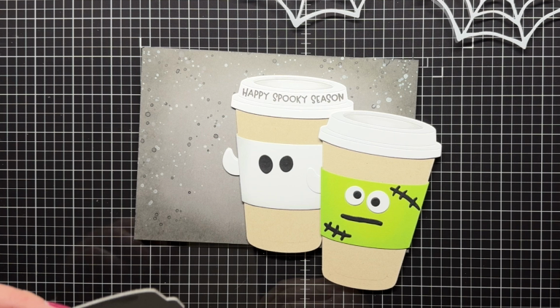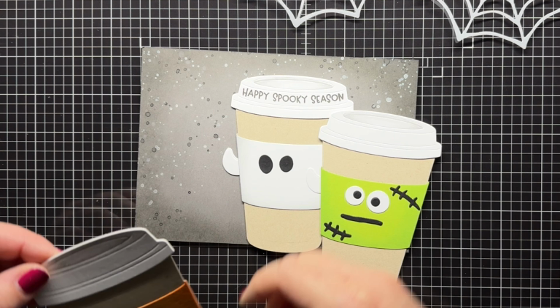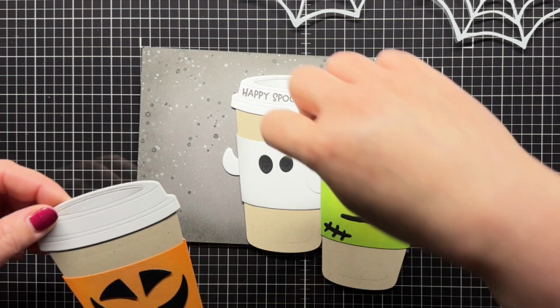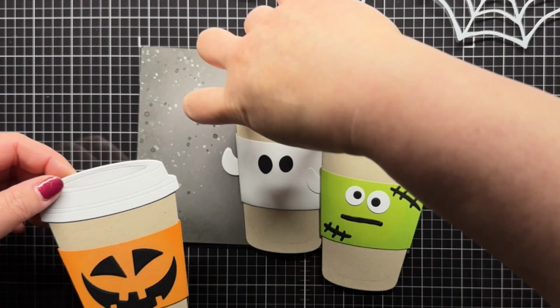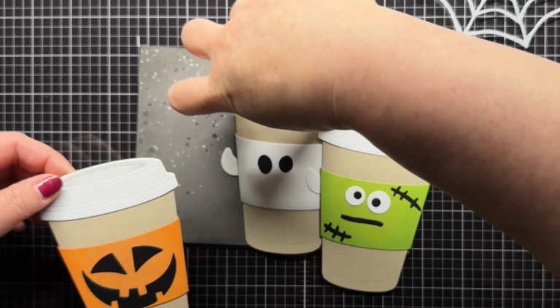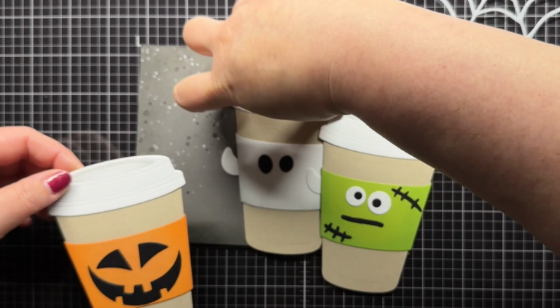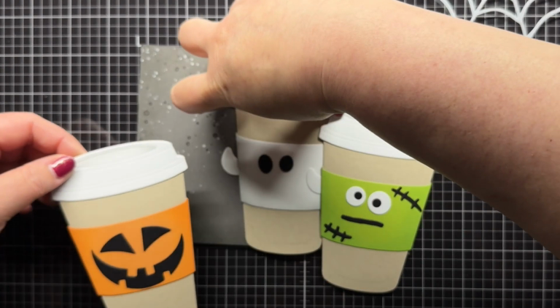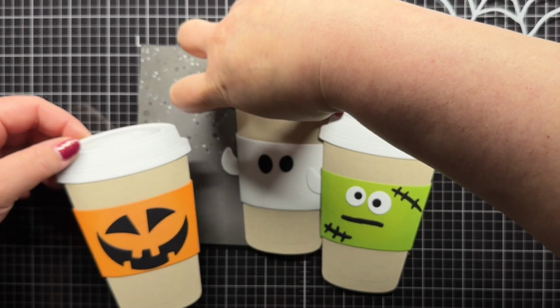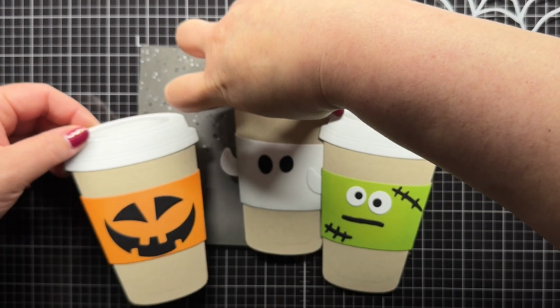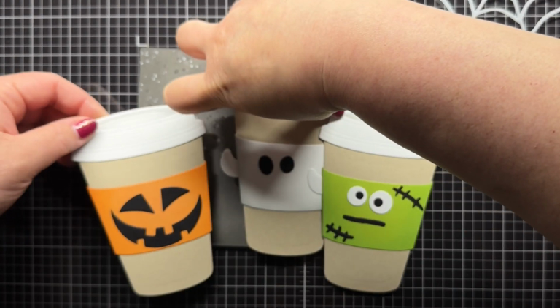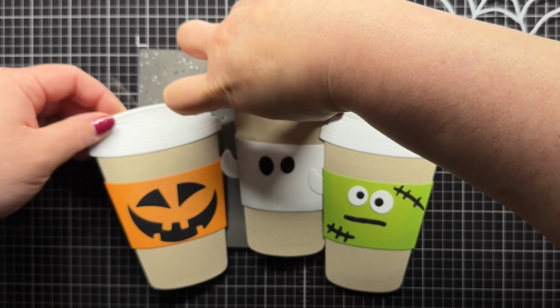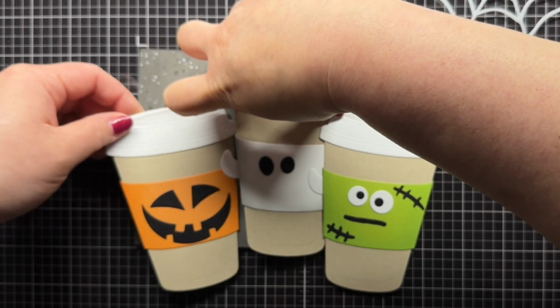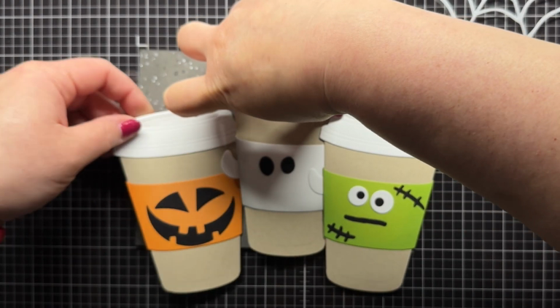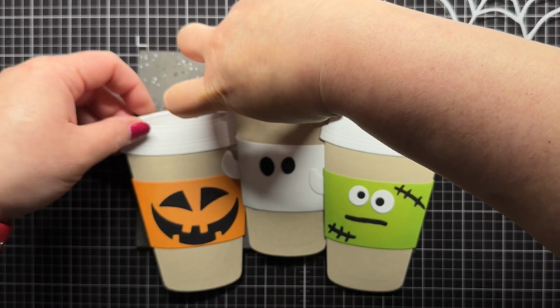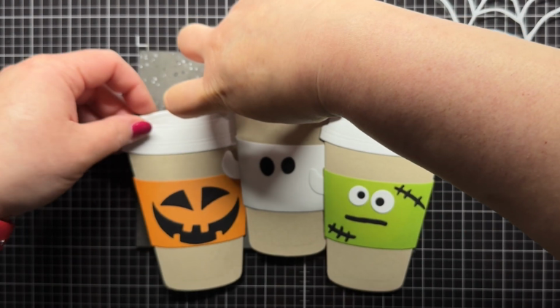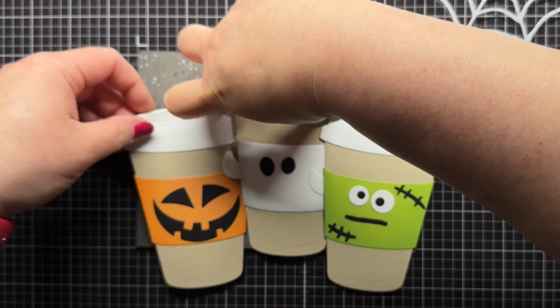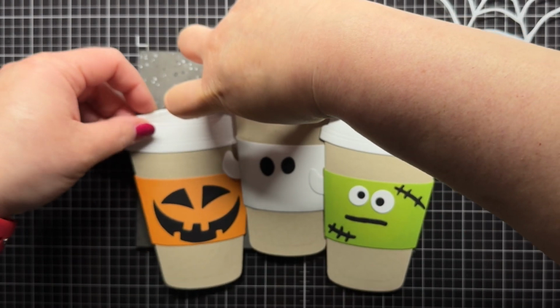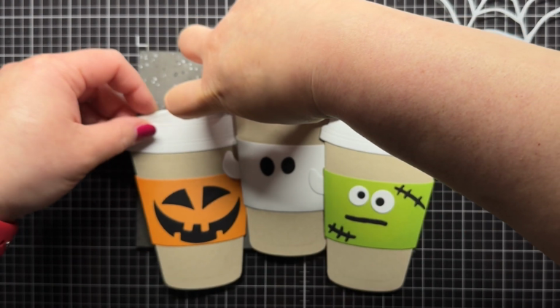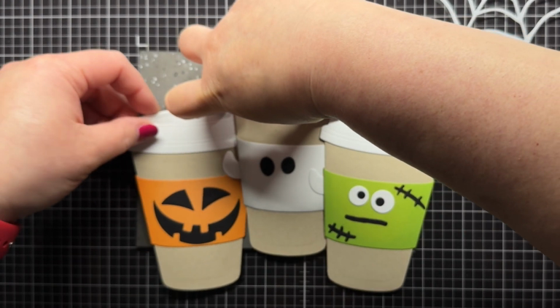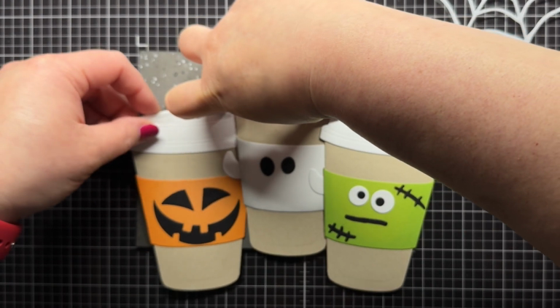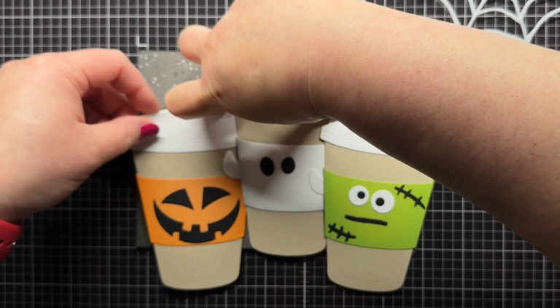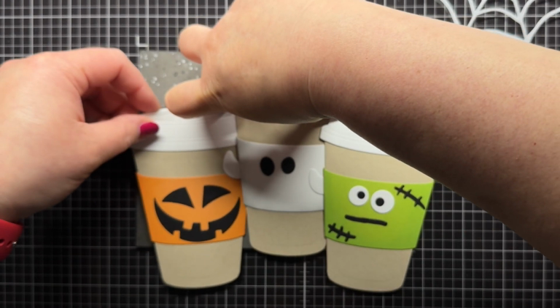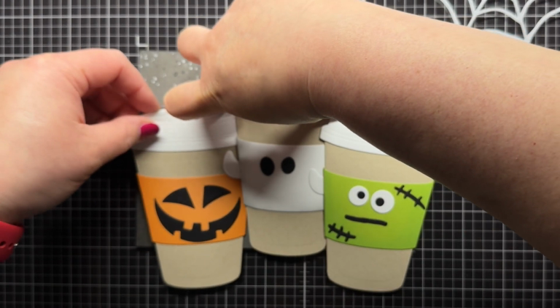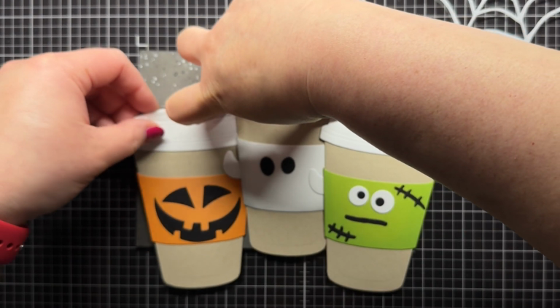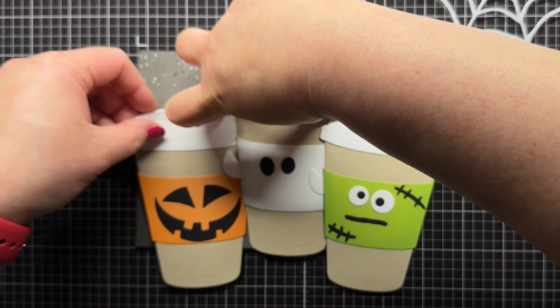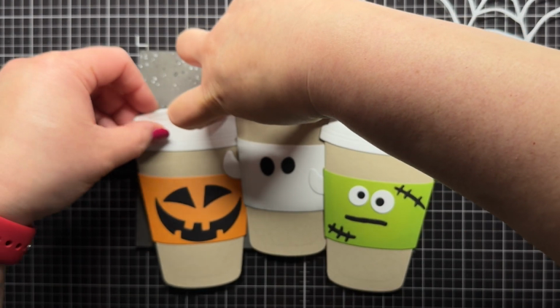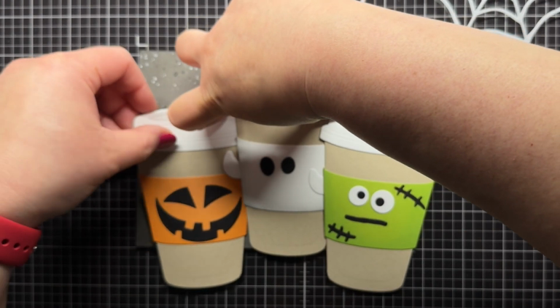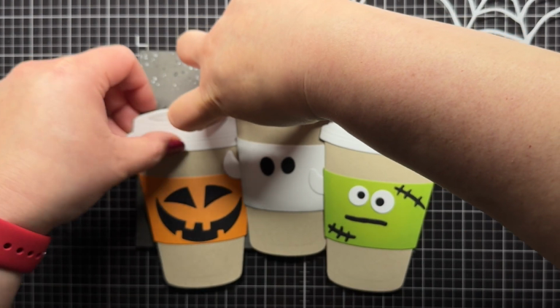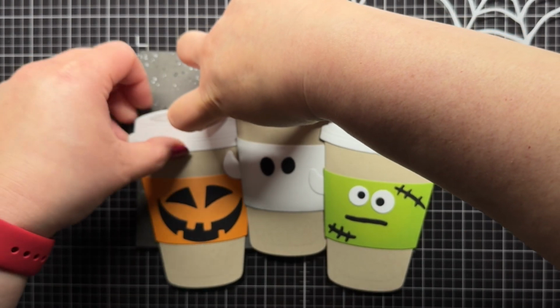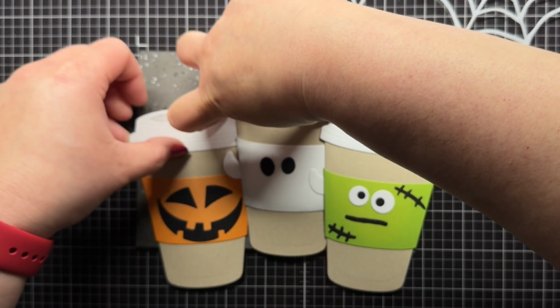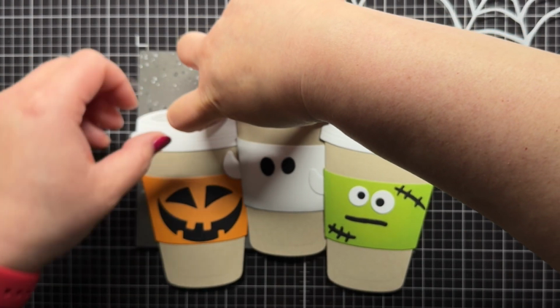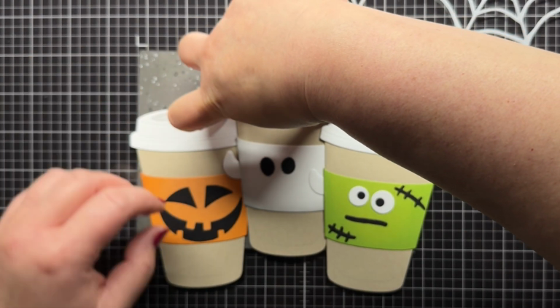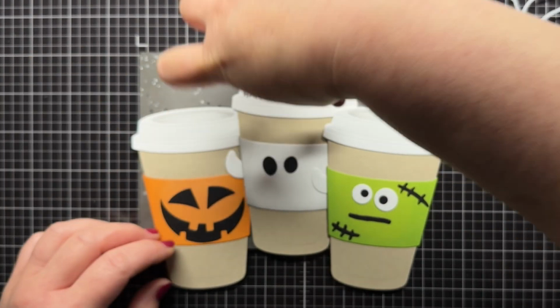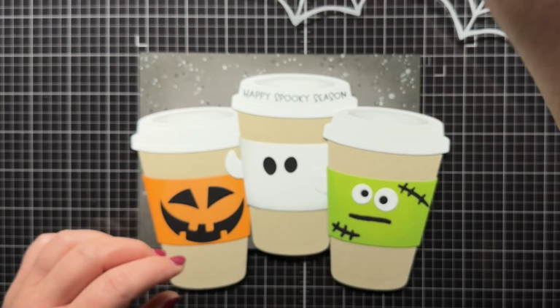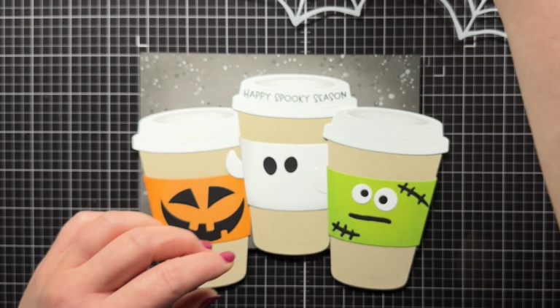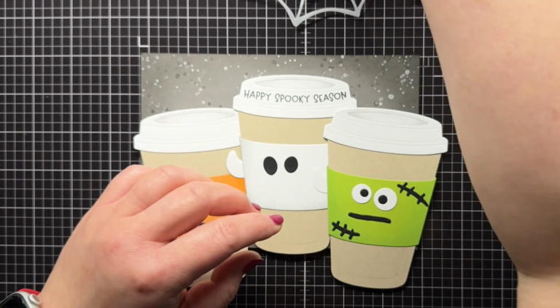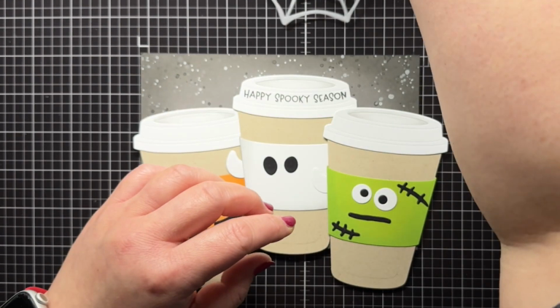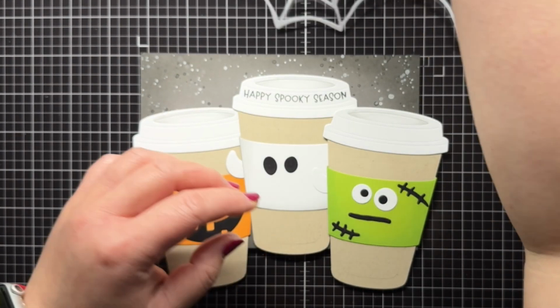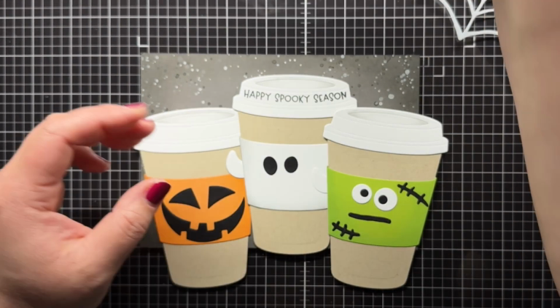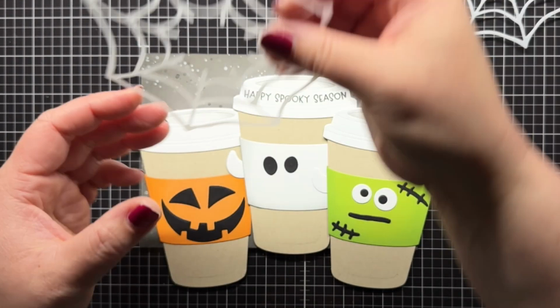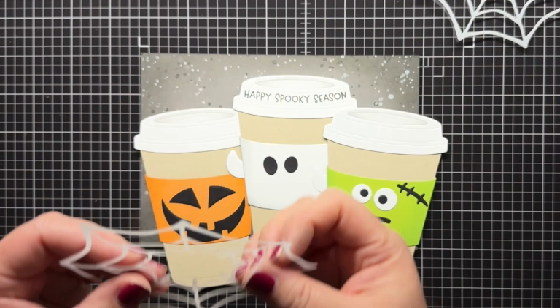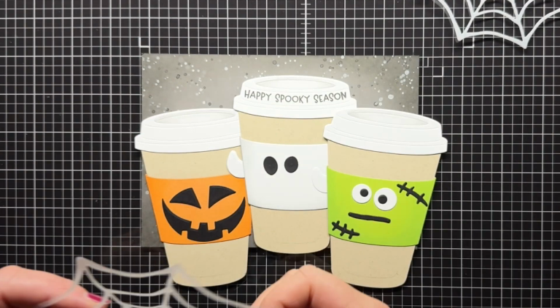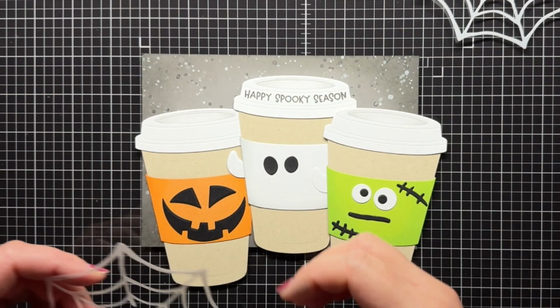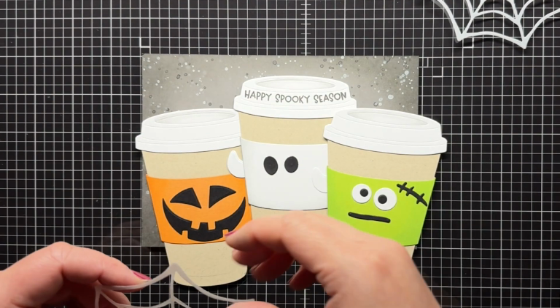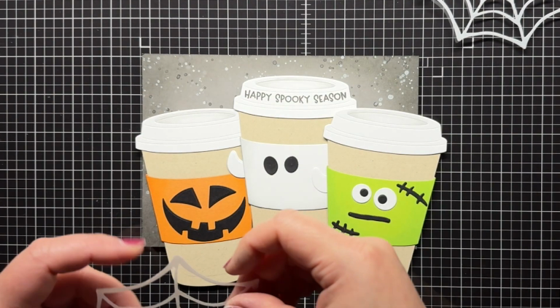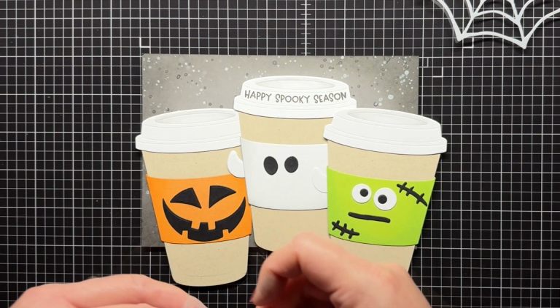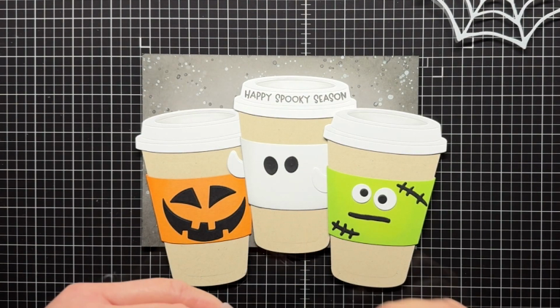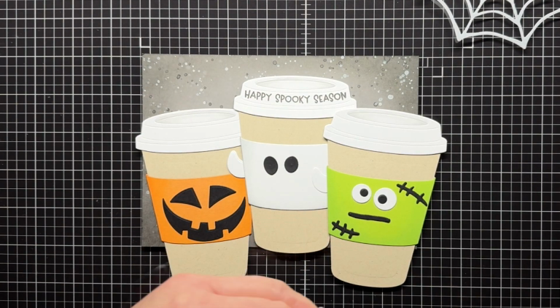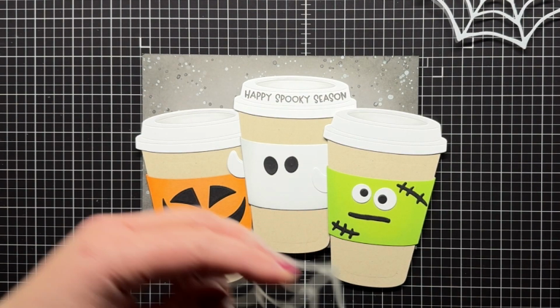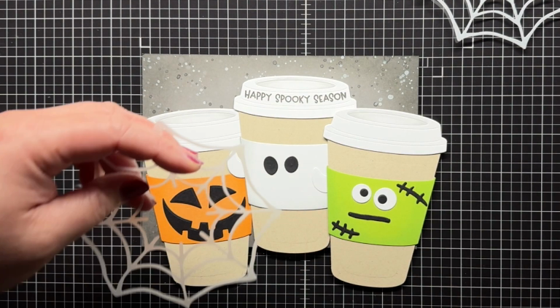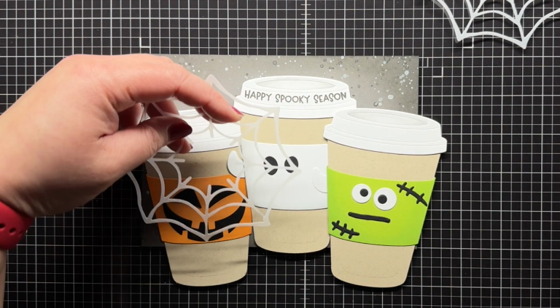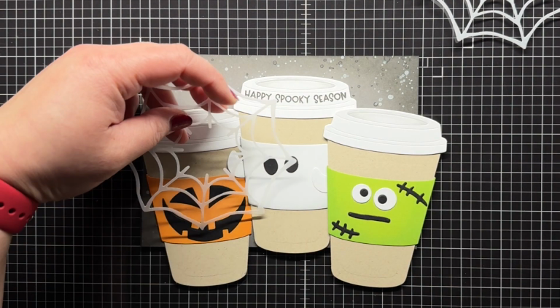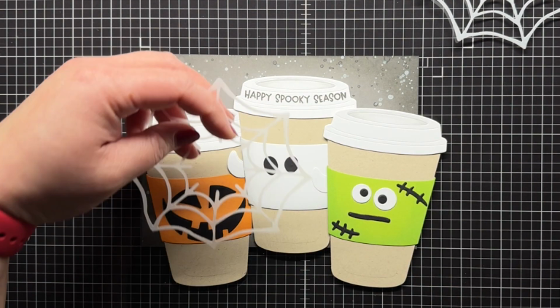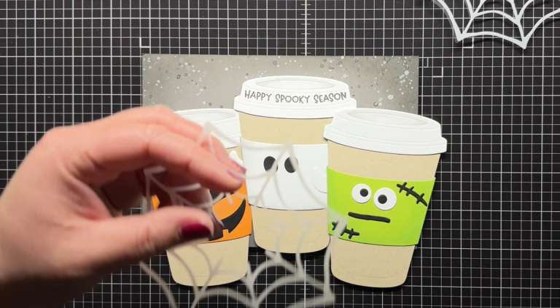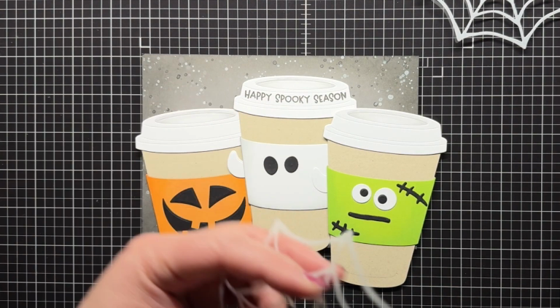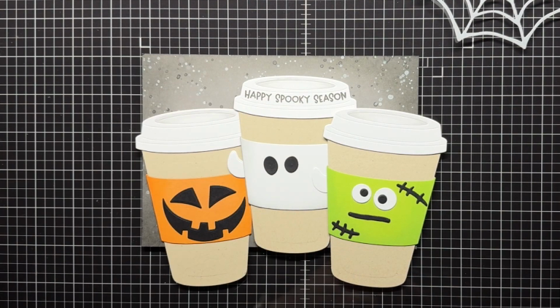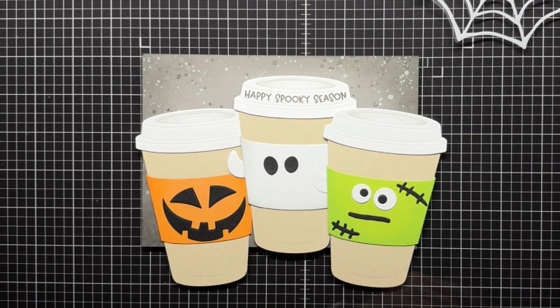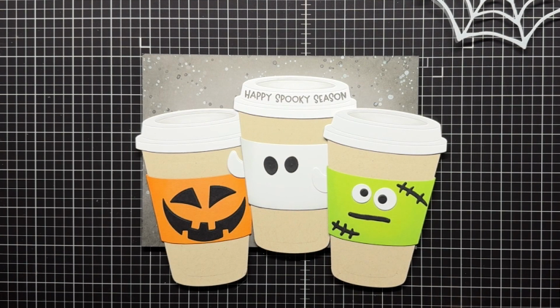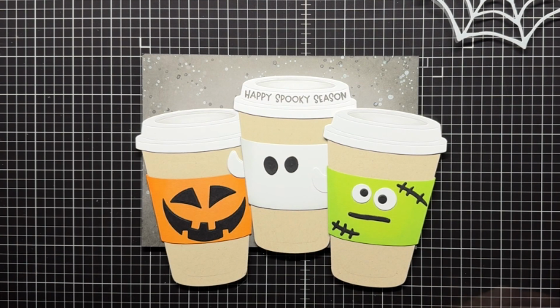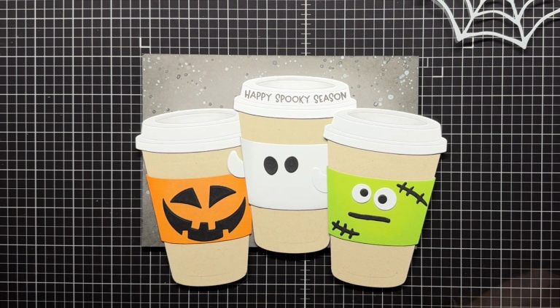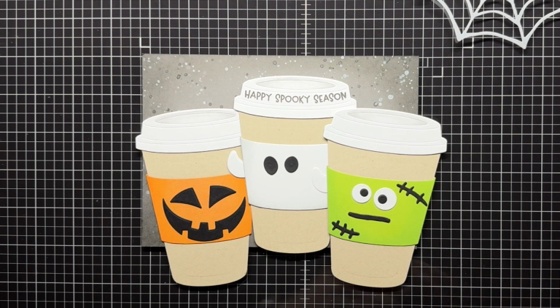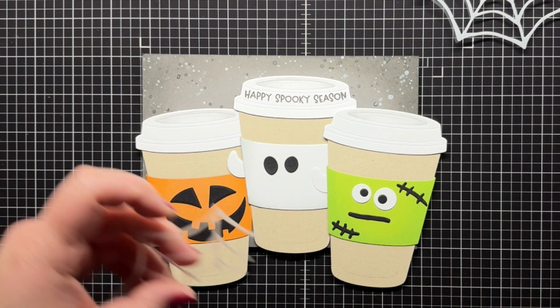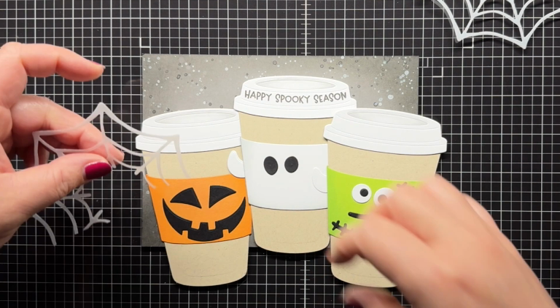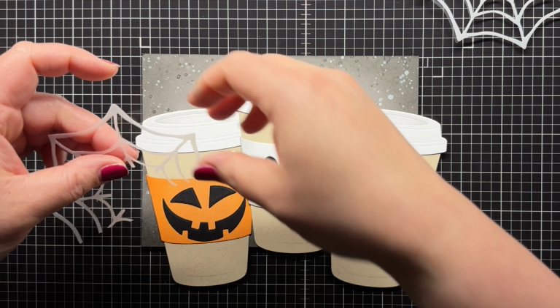After I build all my faces, I adhere the cups to the grey panel. I actually realized that I had forgotten to add my spiderweb, so I very lightly adhered the pumpkin cup so I'd be able to tuck the web underneath.